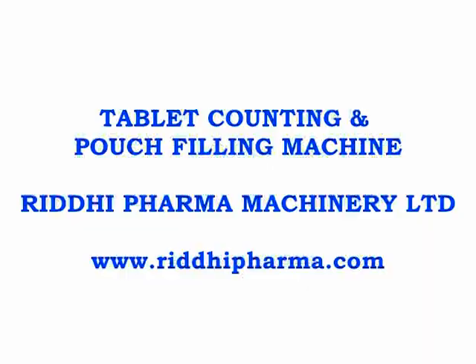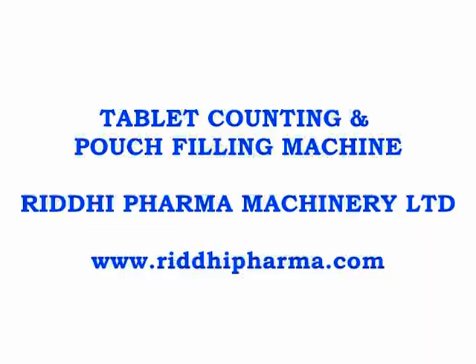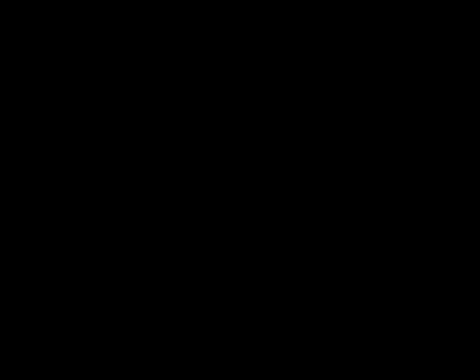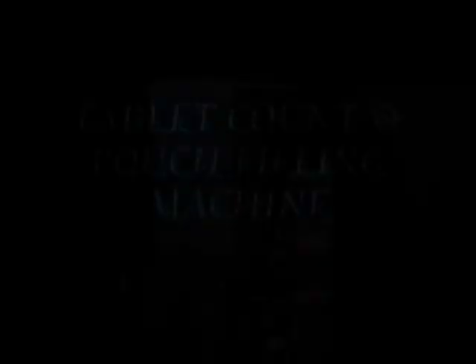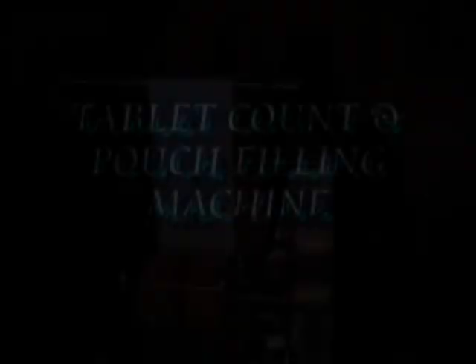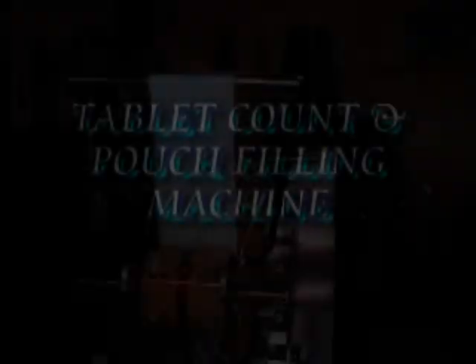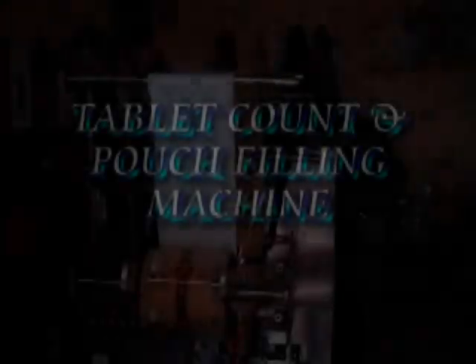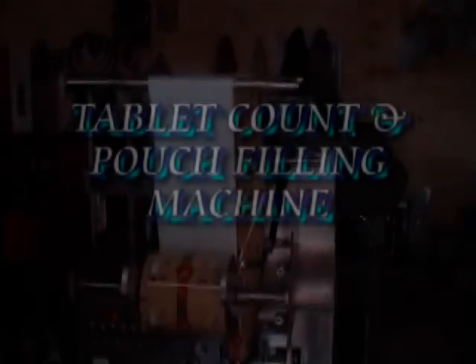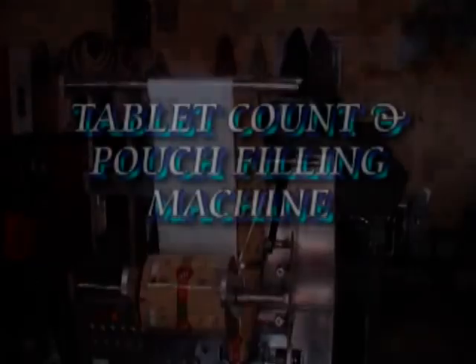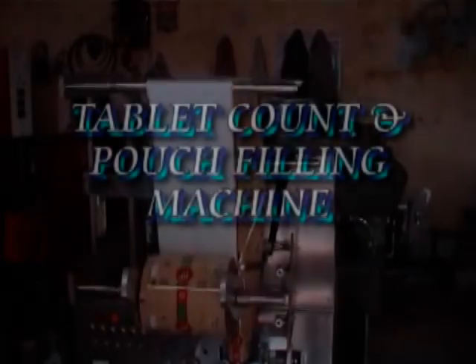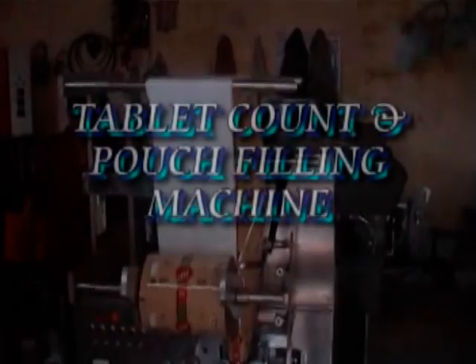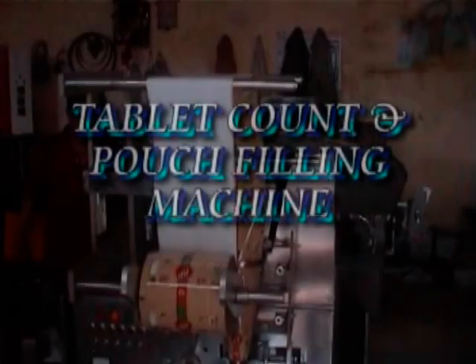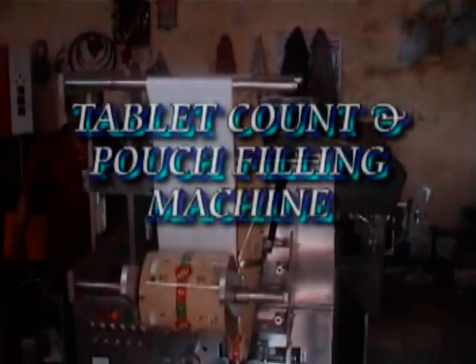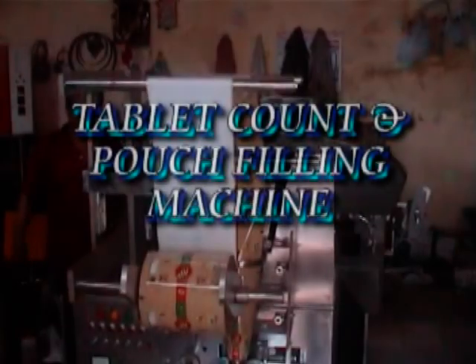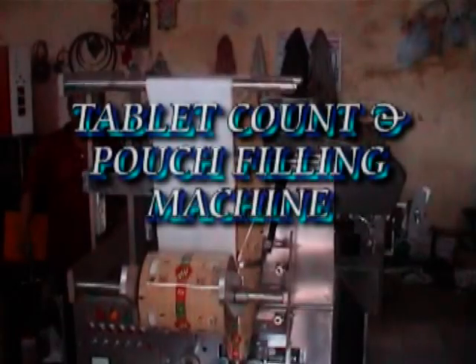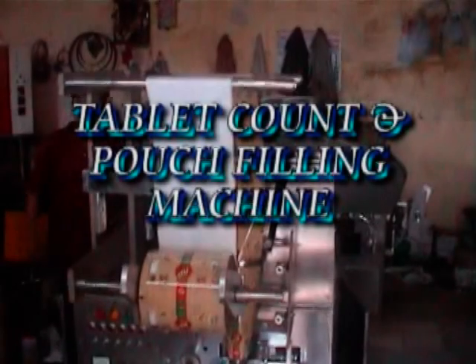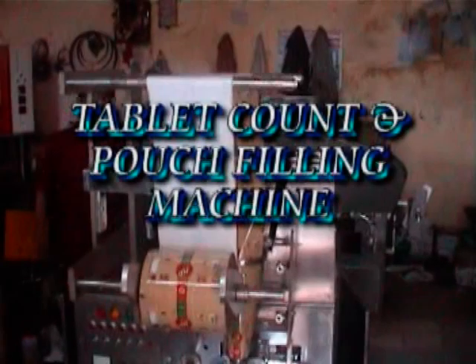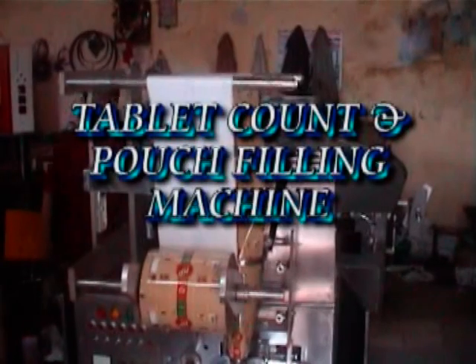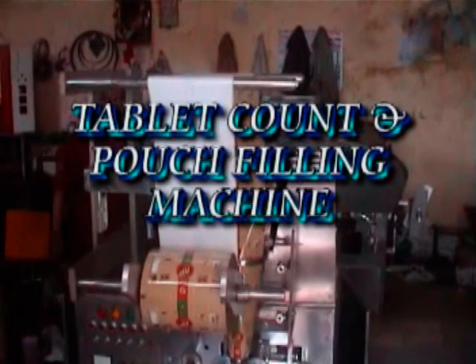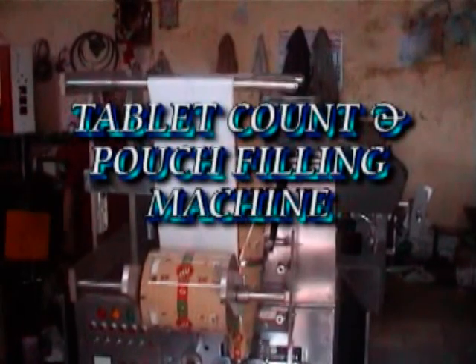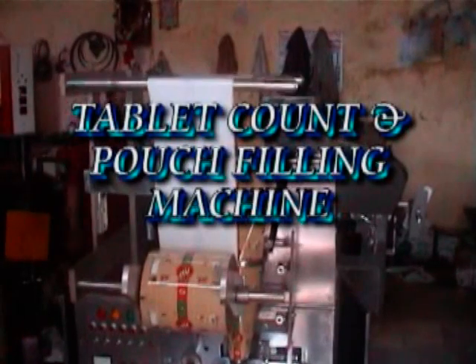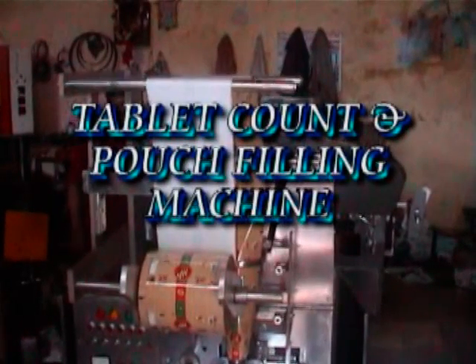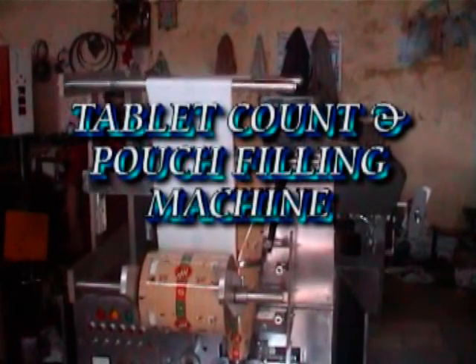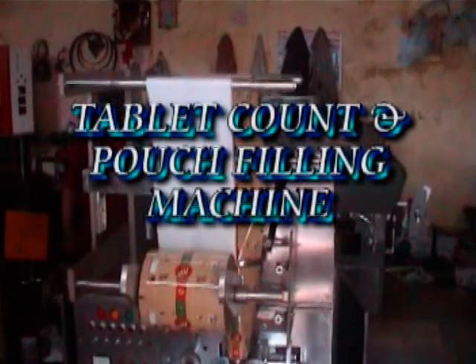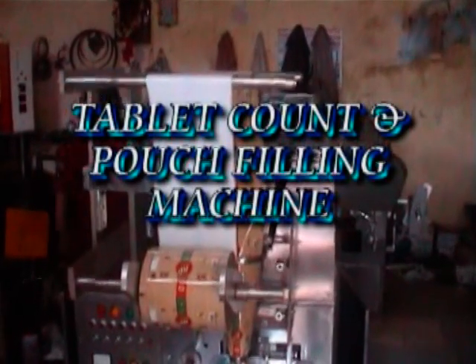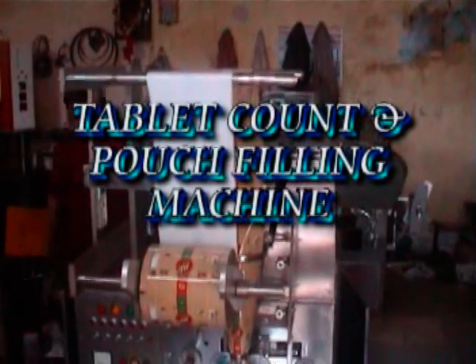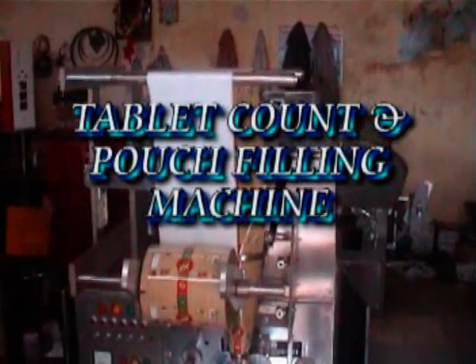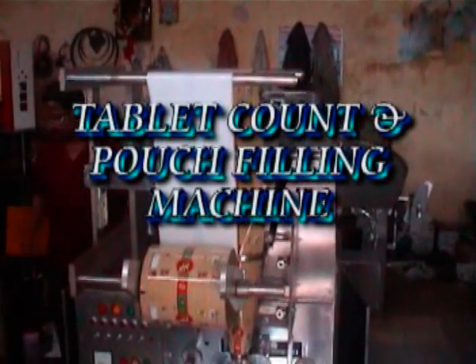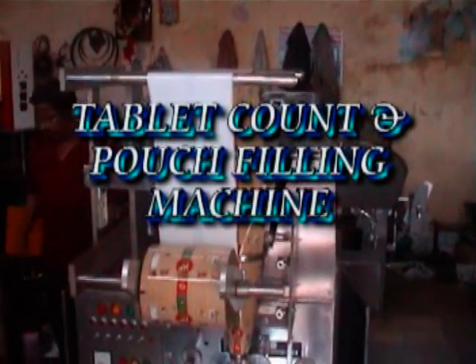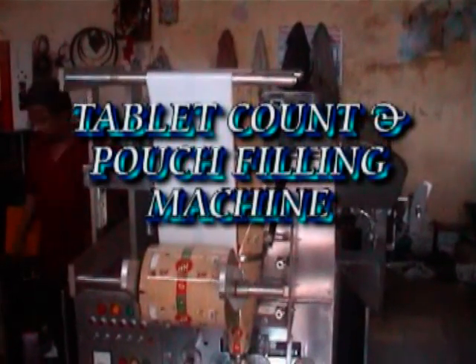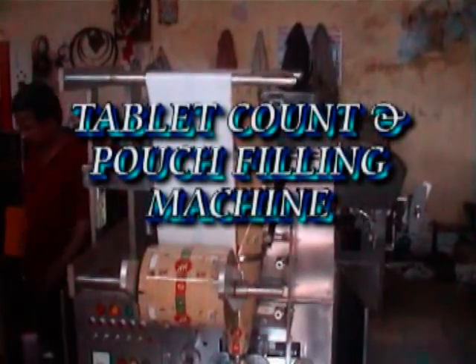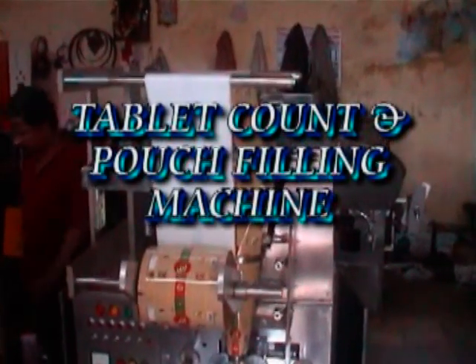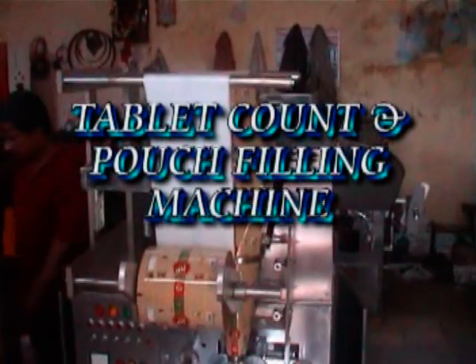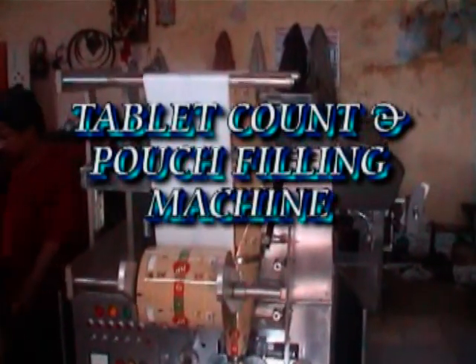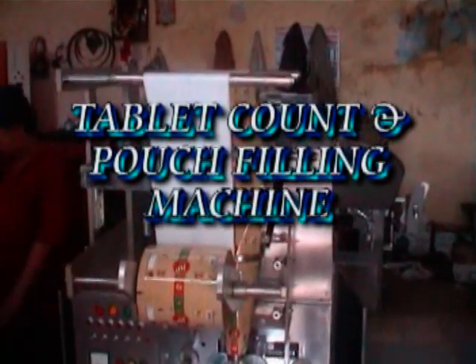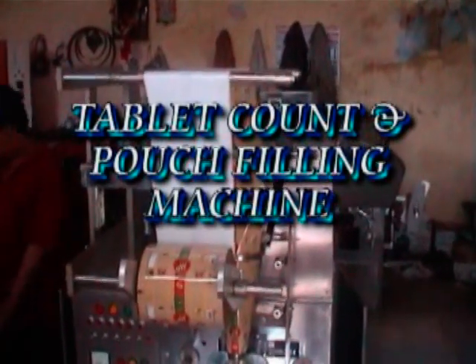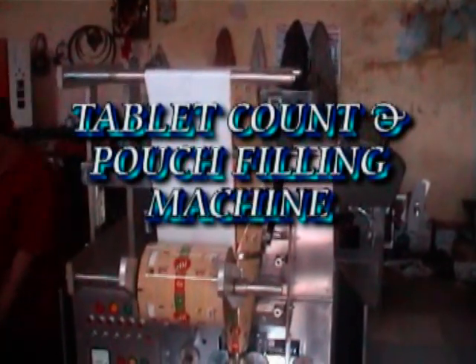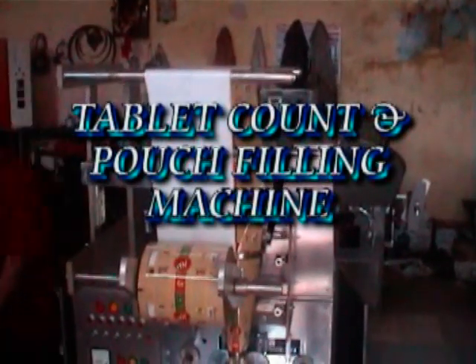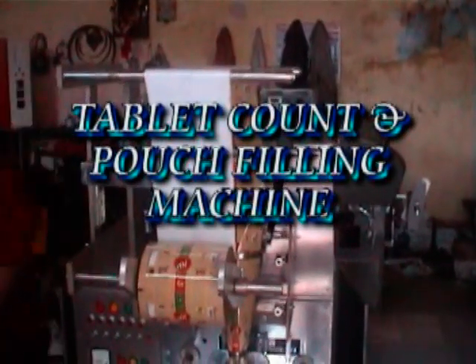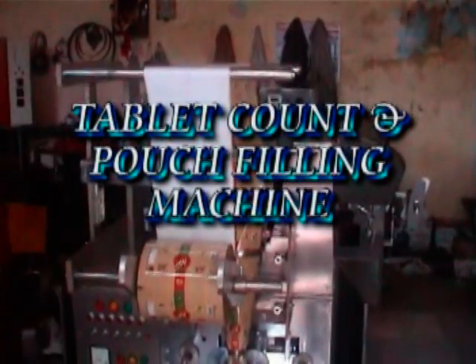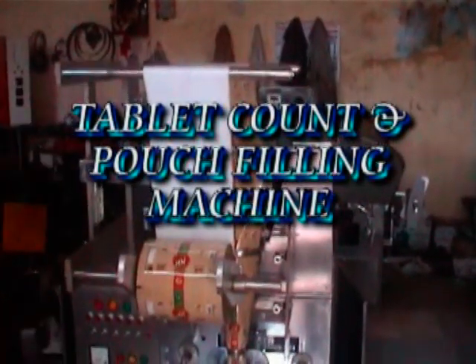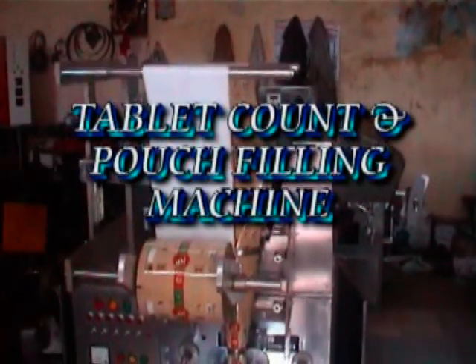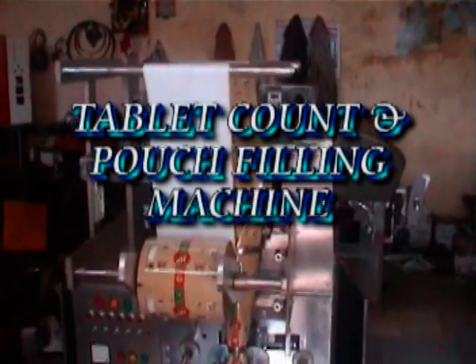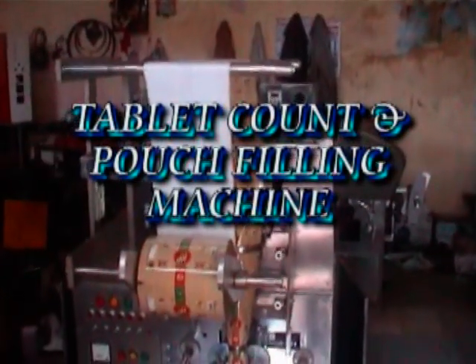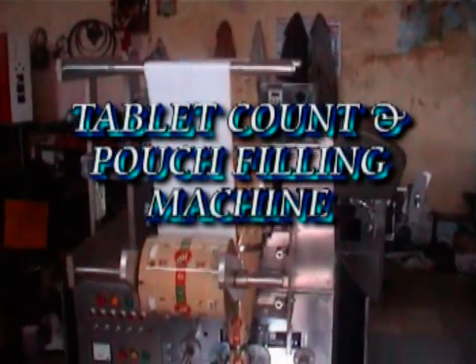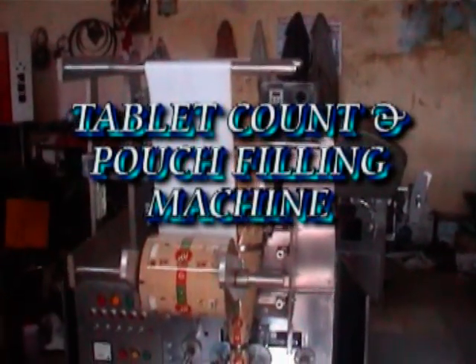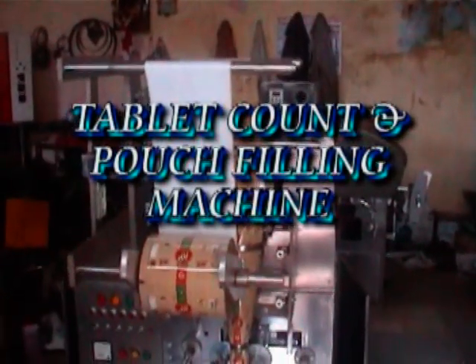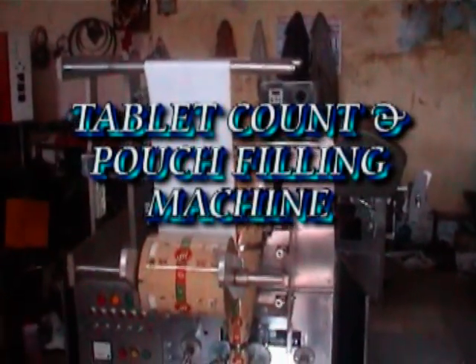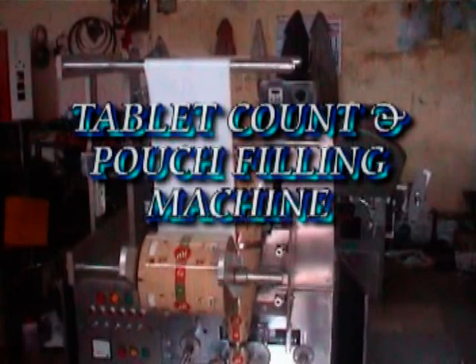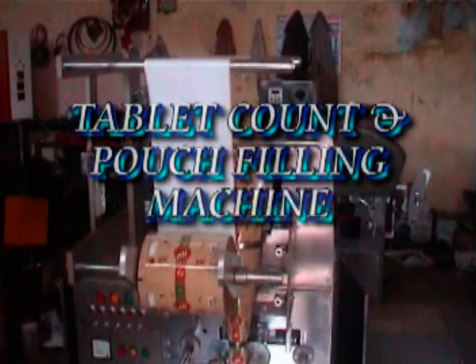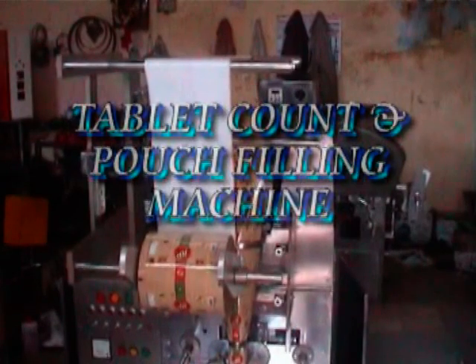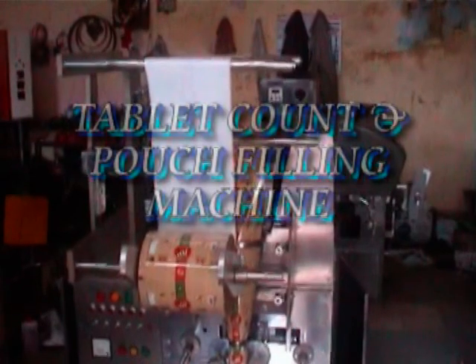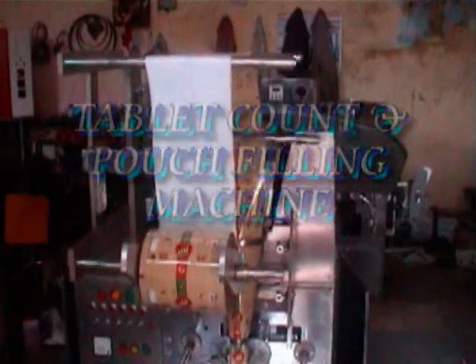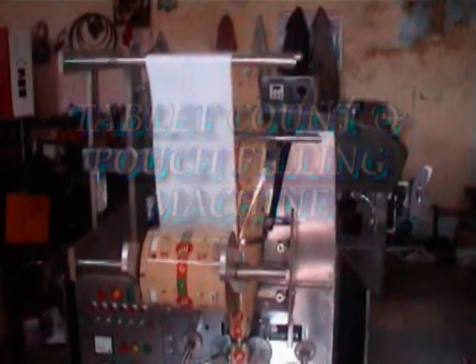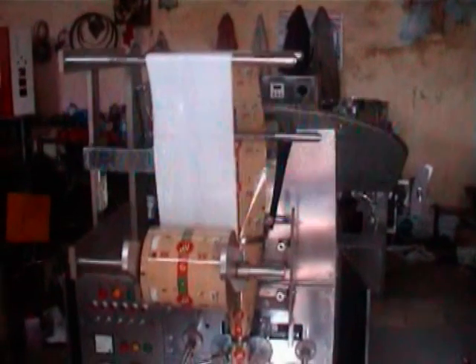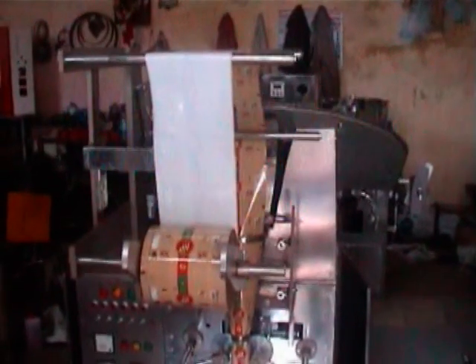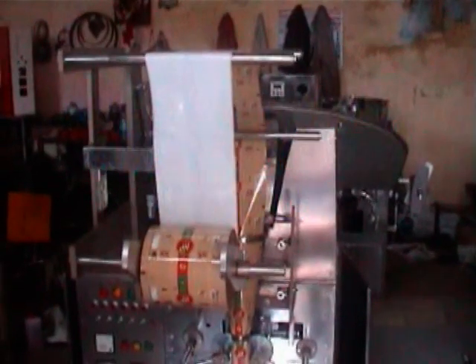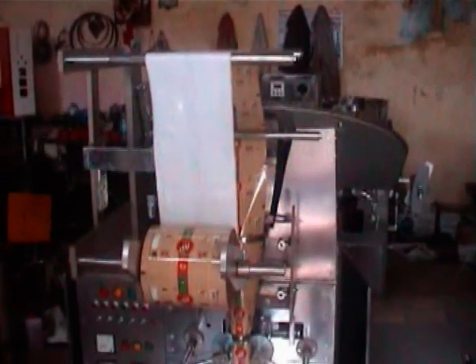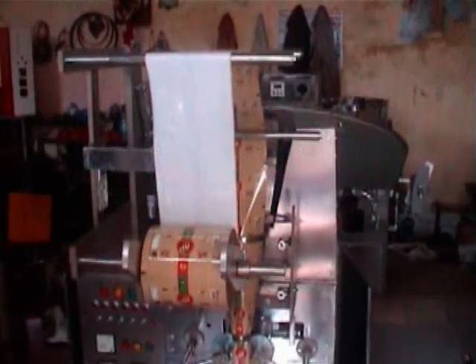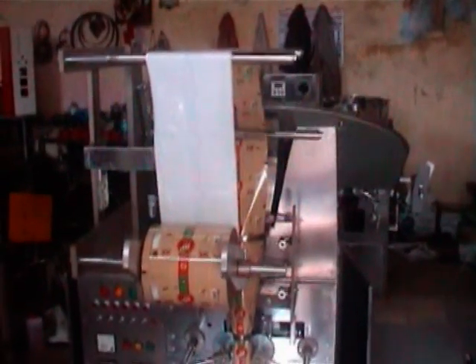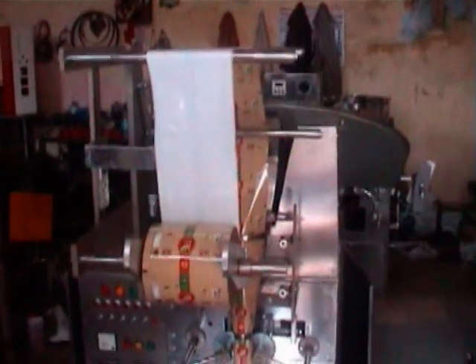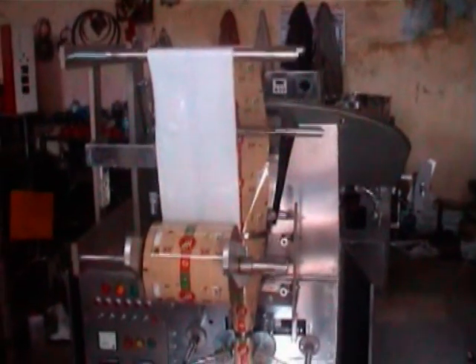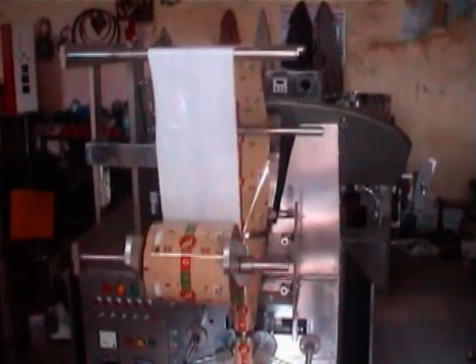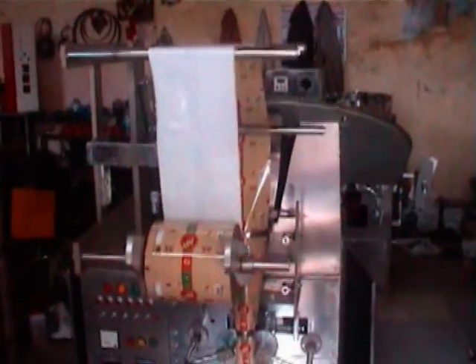You are seeing the tablets counting and pouch filling machine.